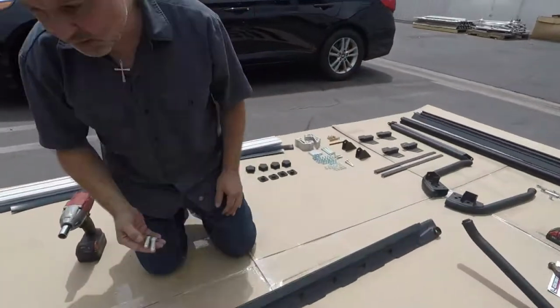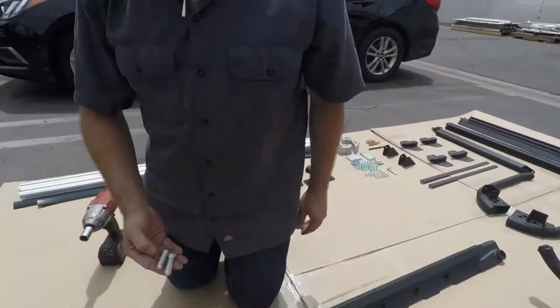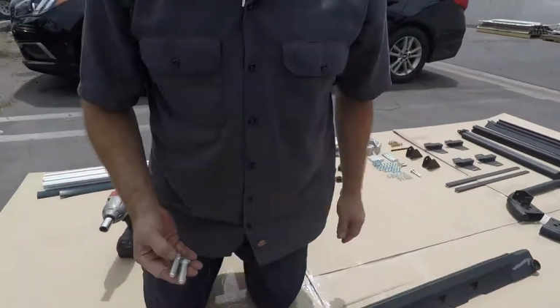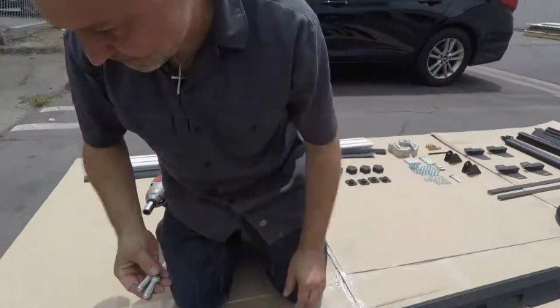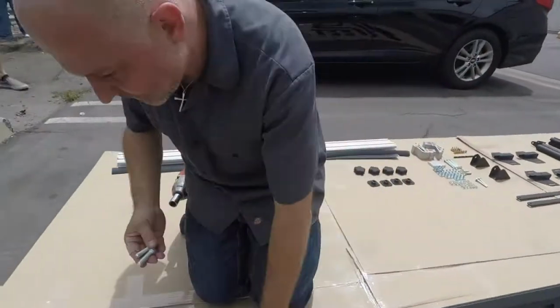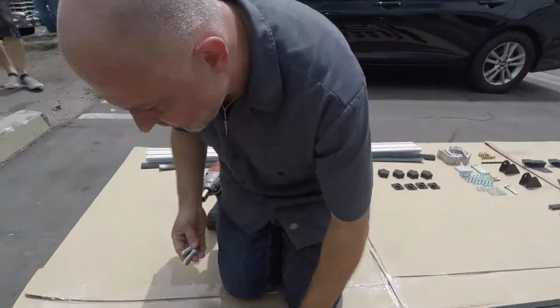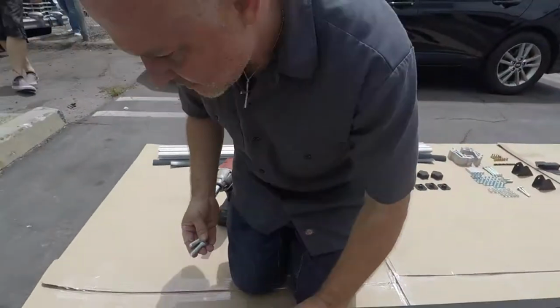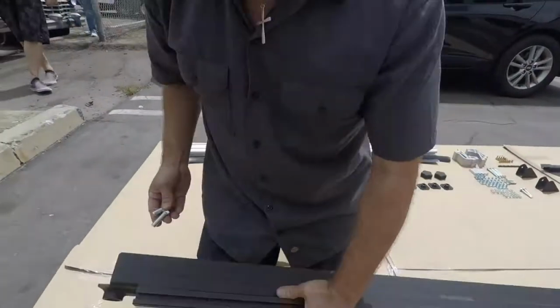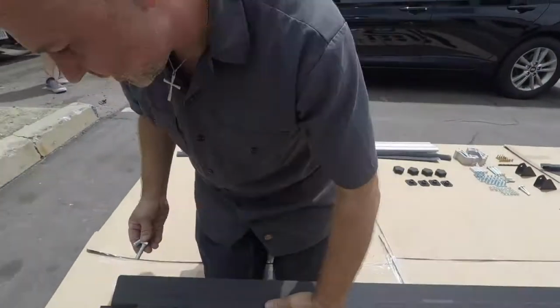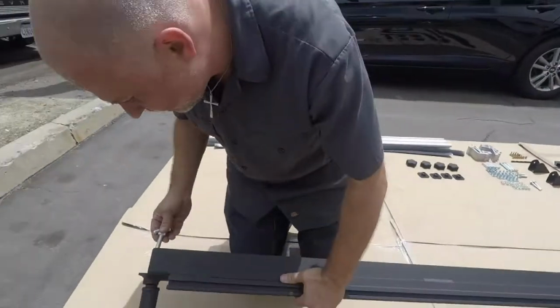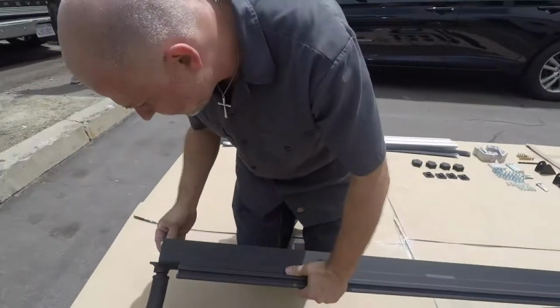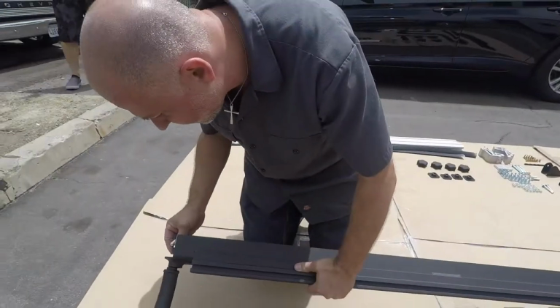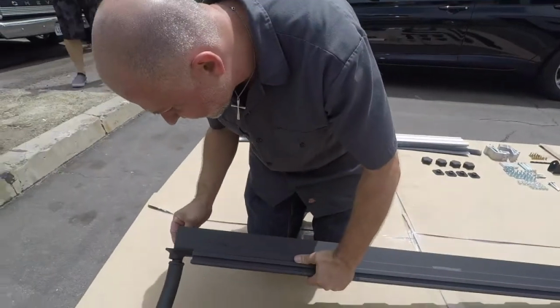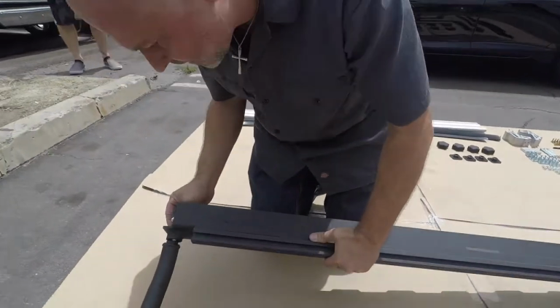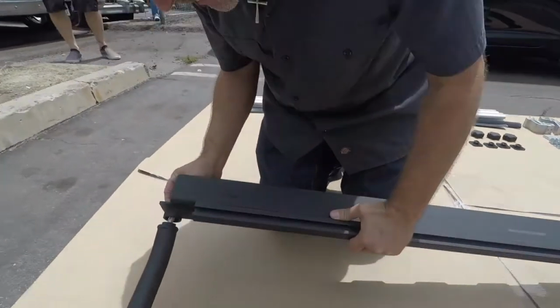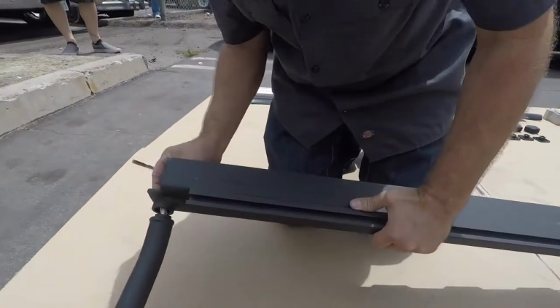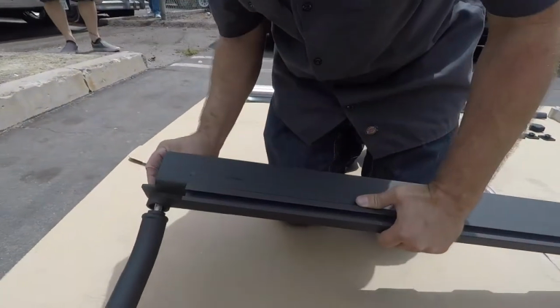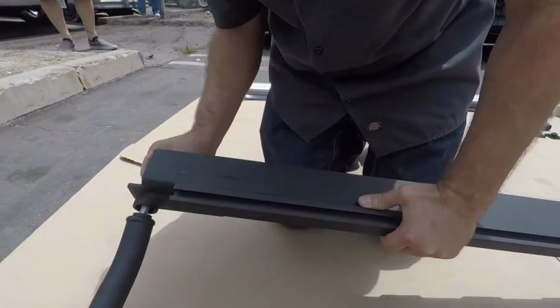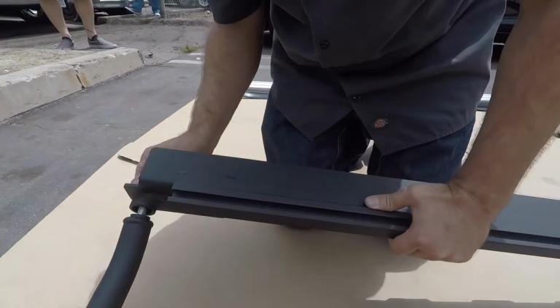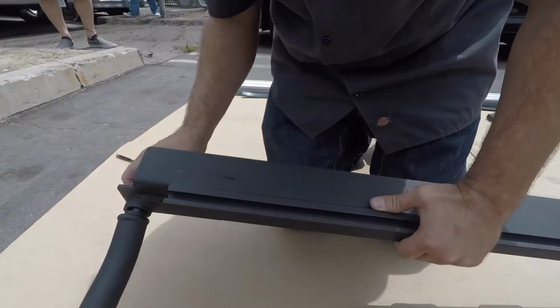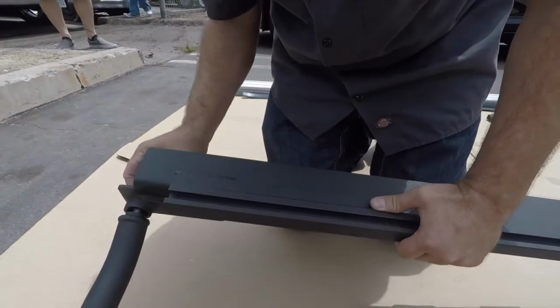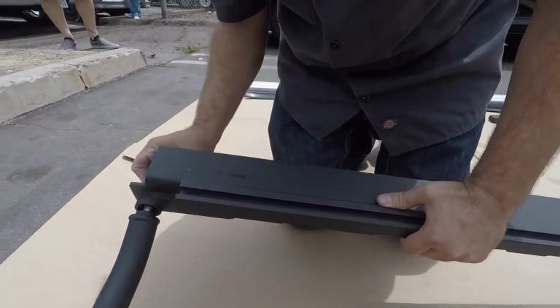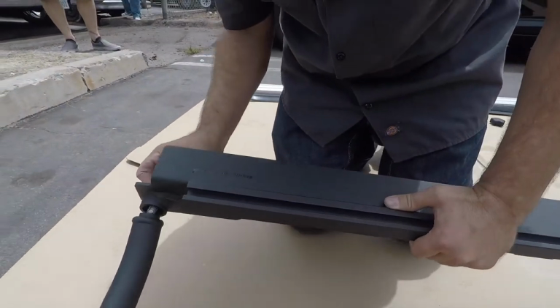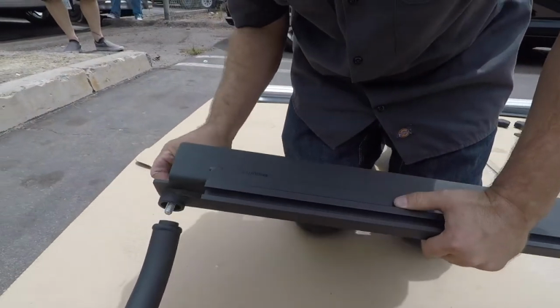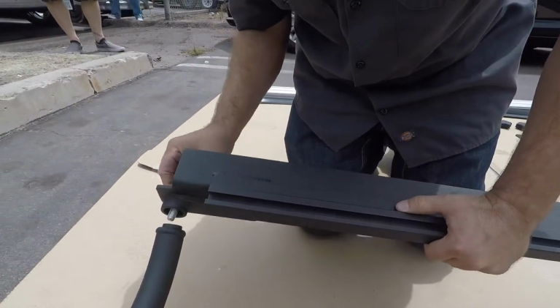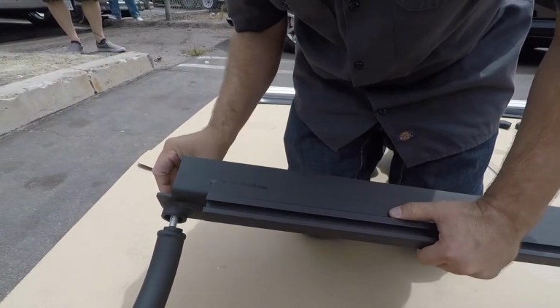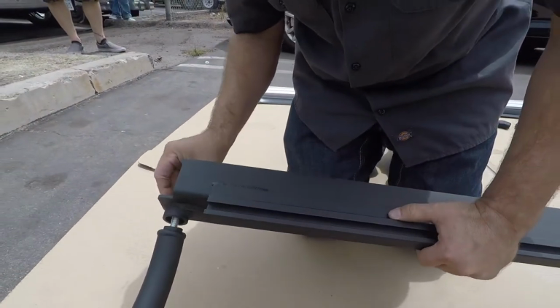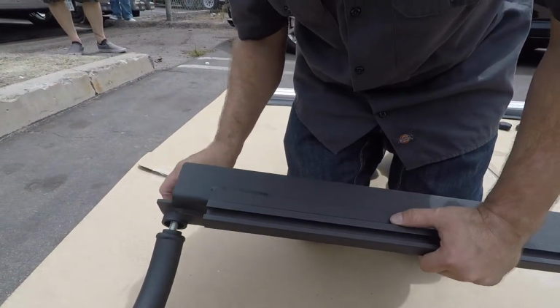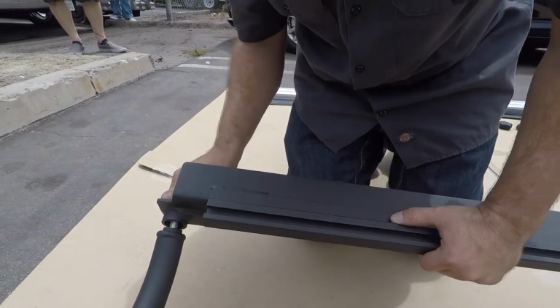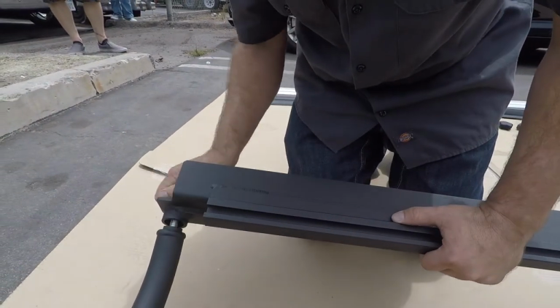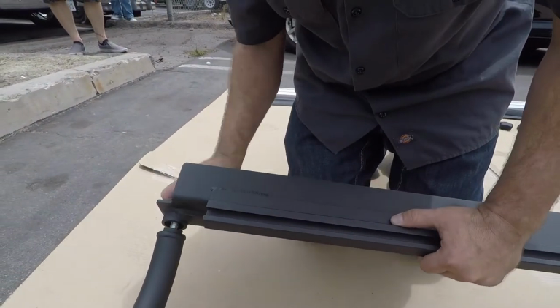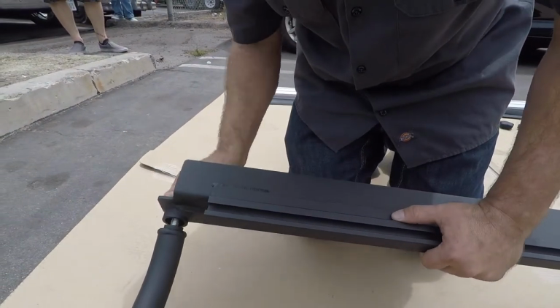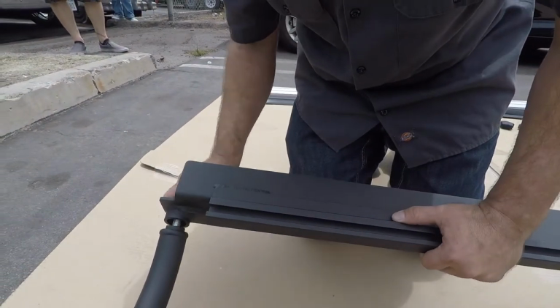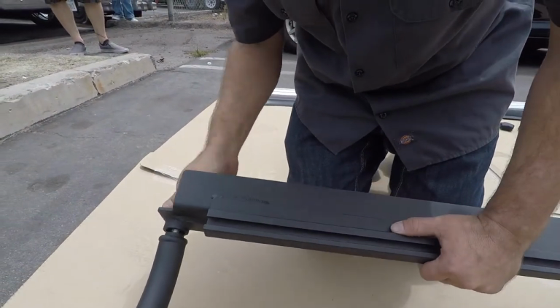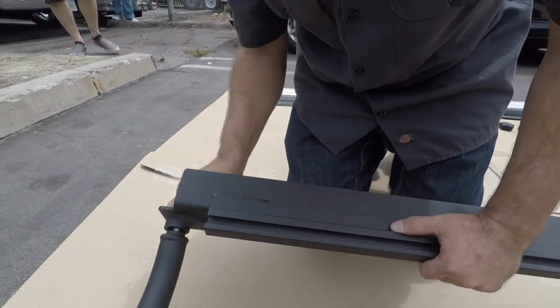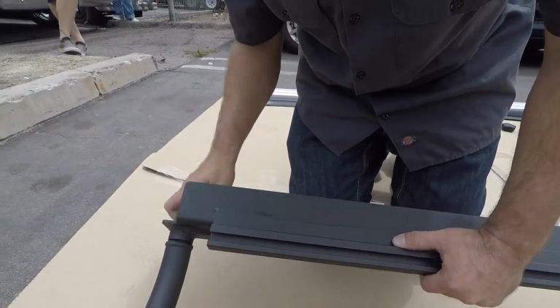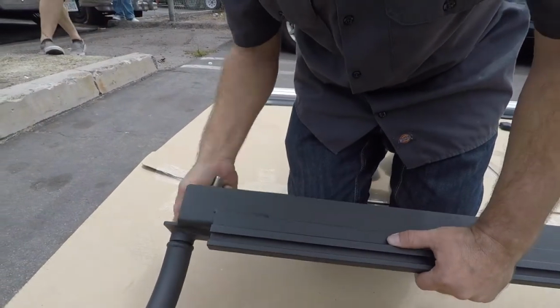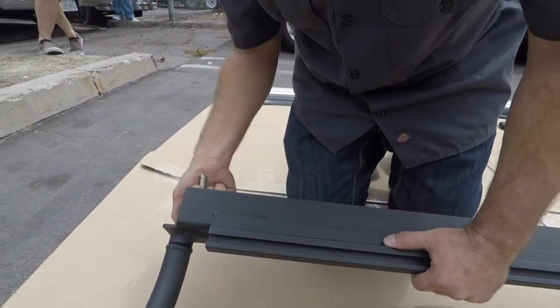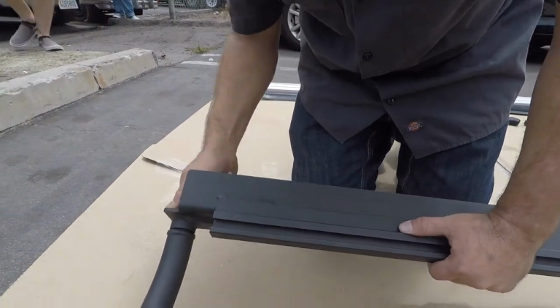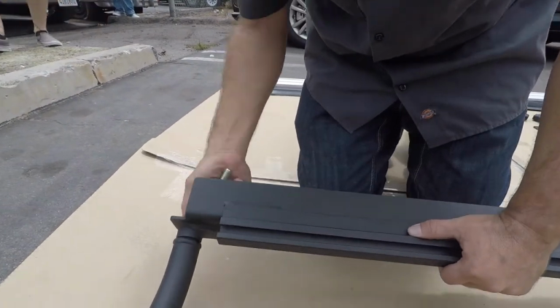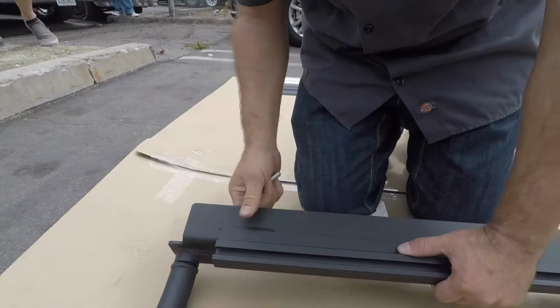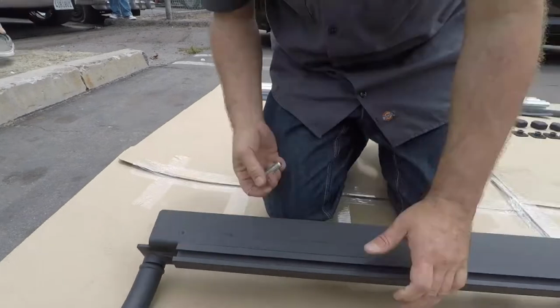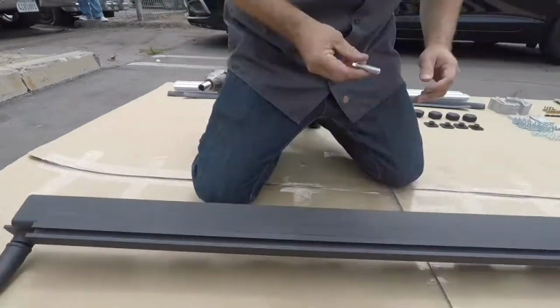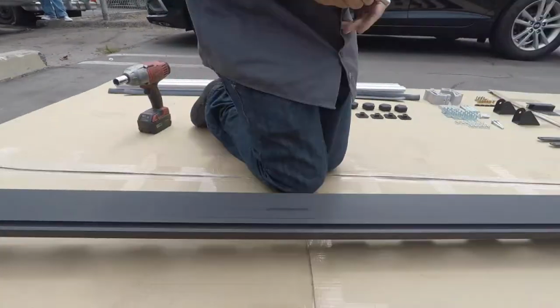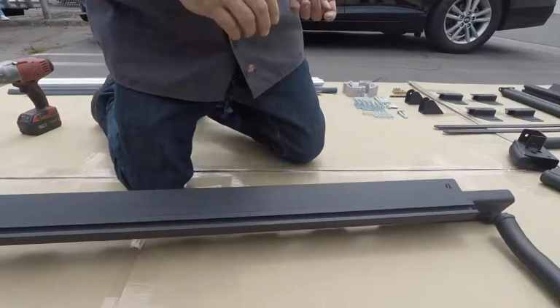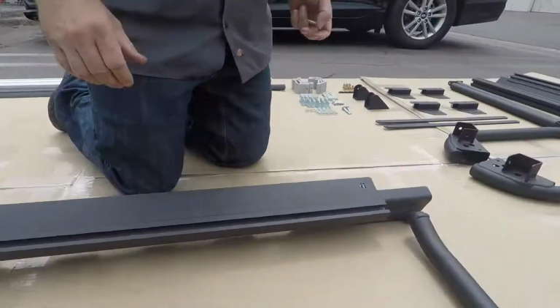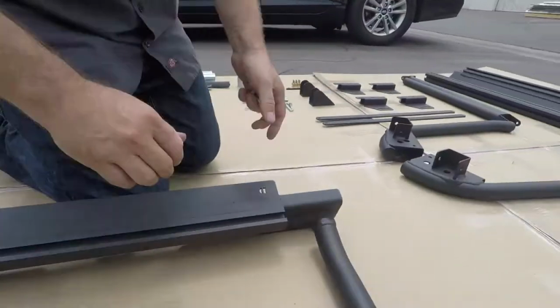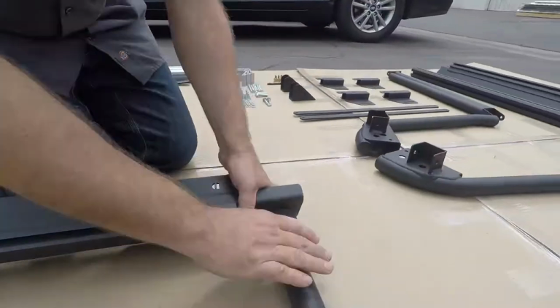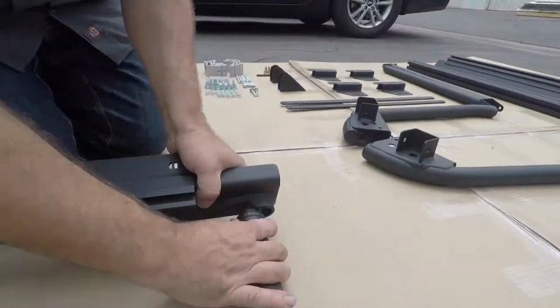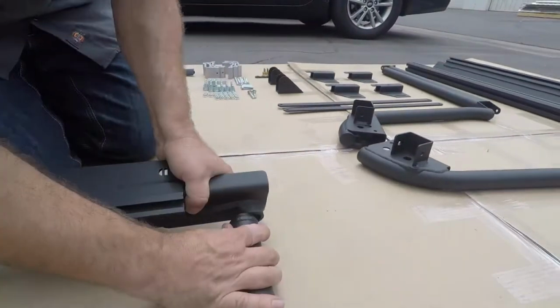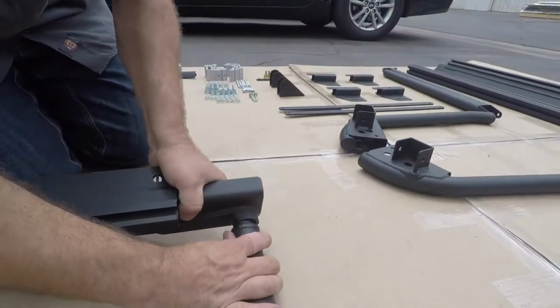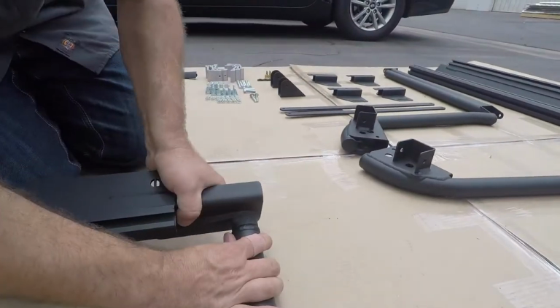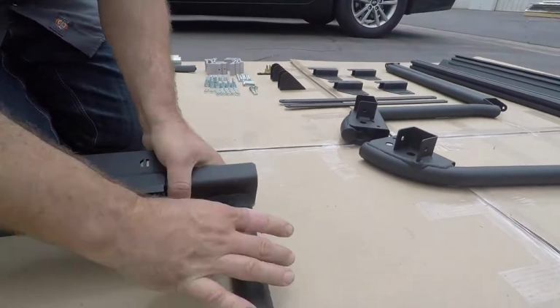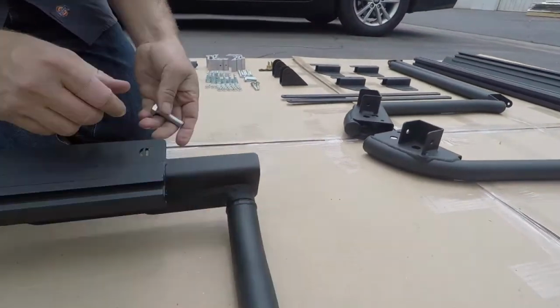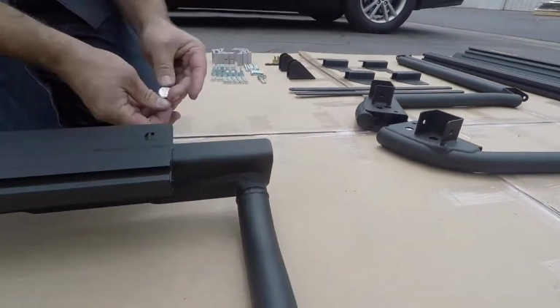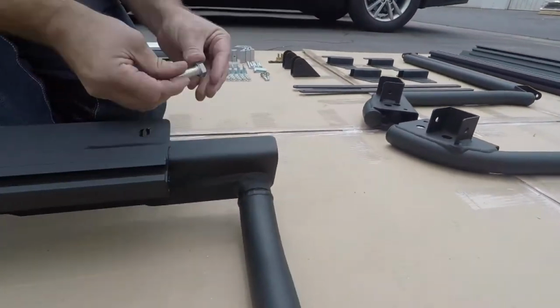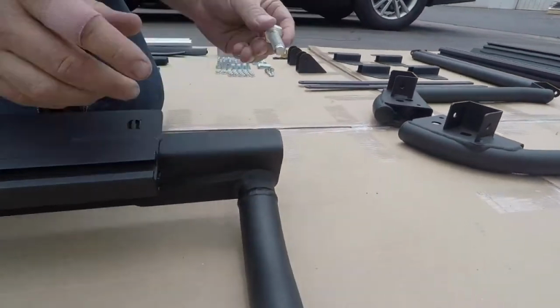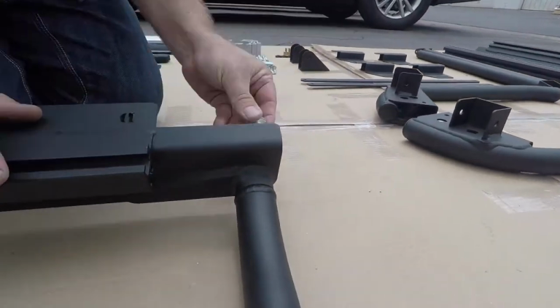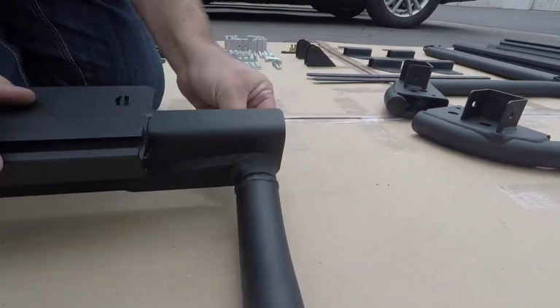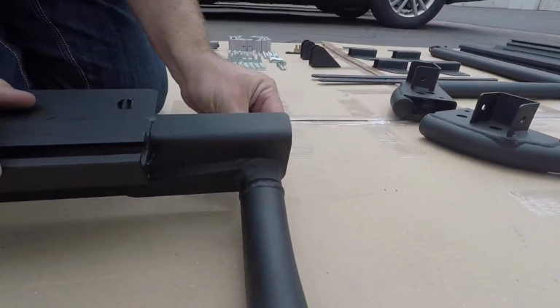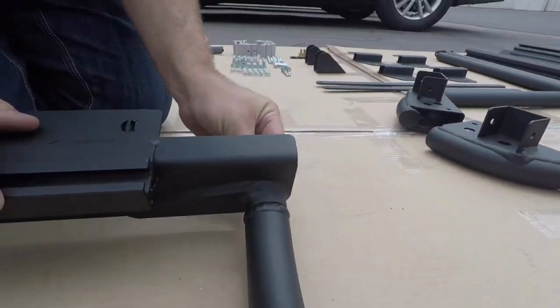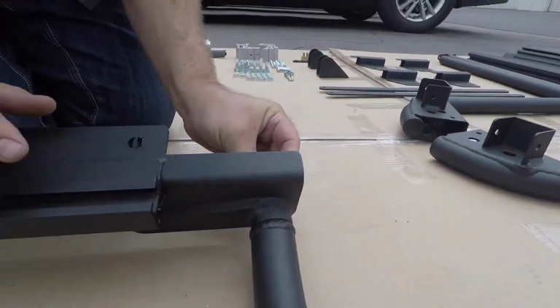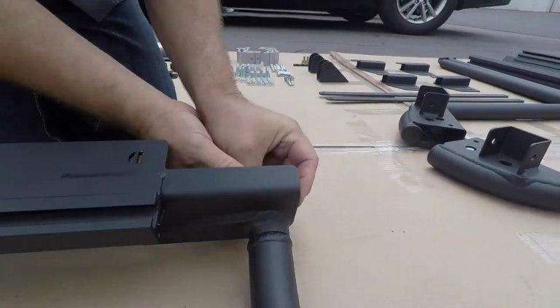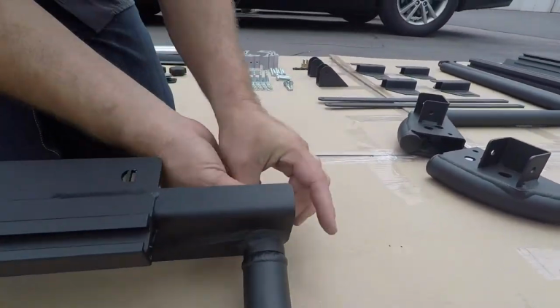Now attach the upright assembly to the lower rail using the provided 12mm bolts.